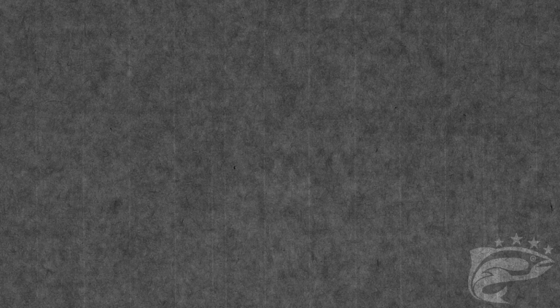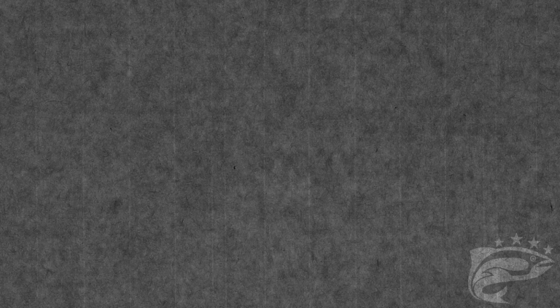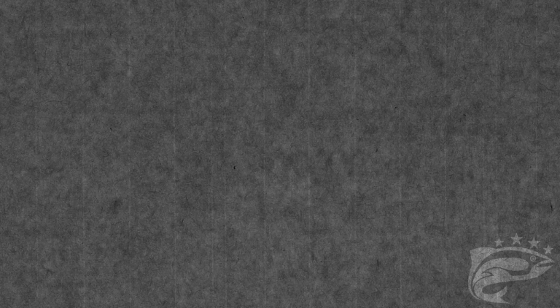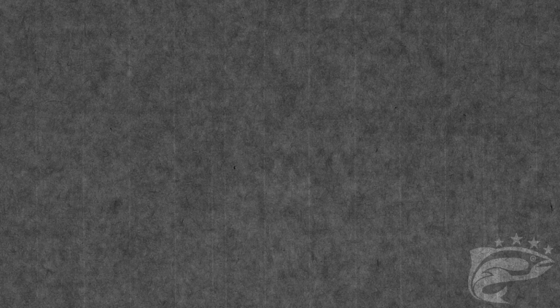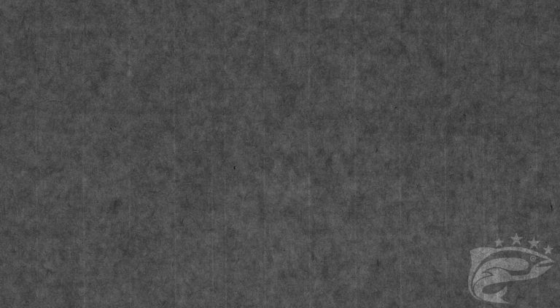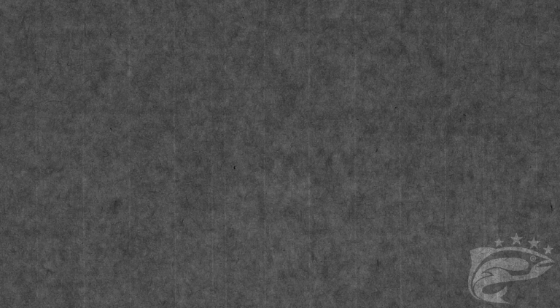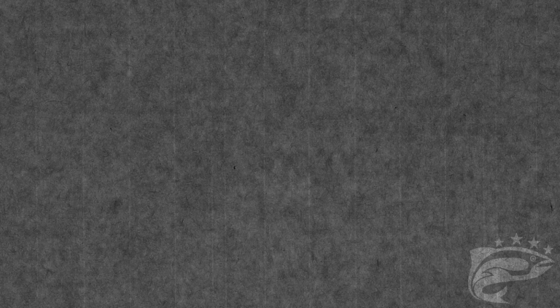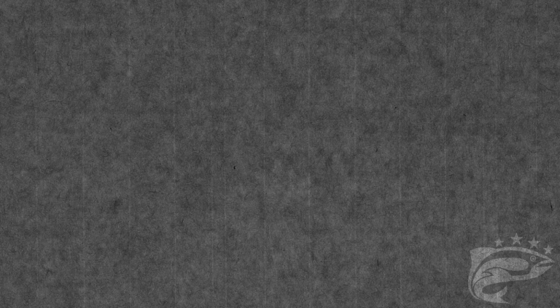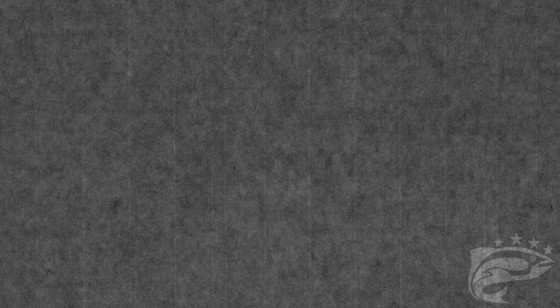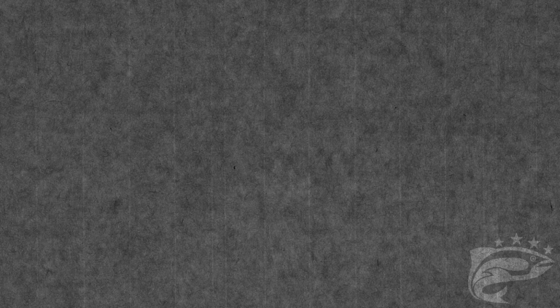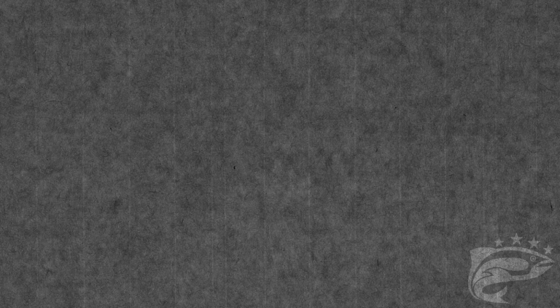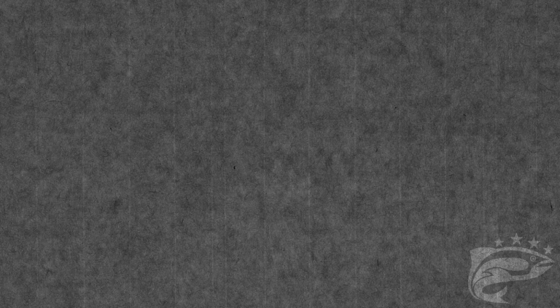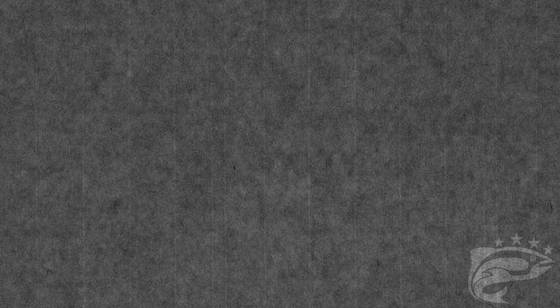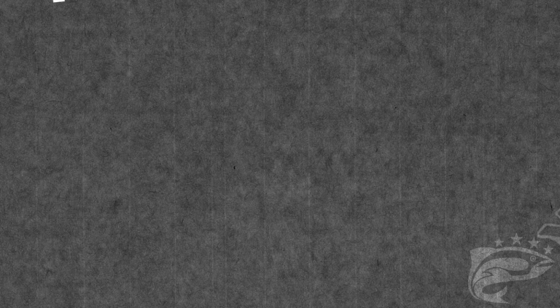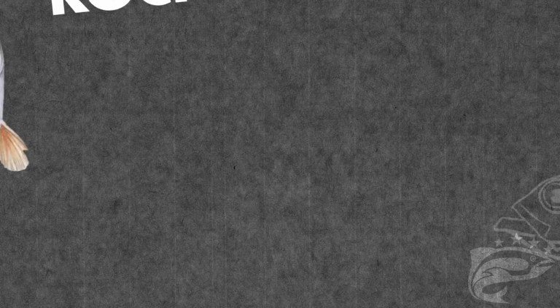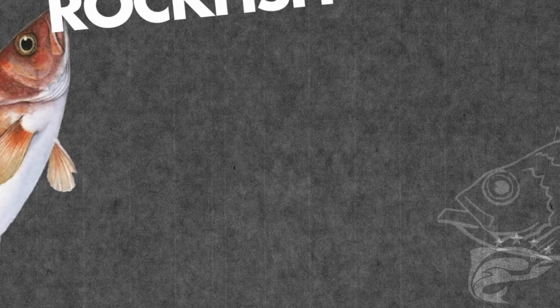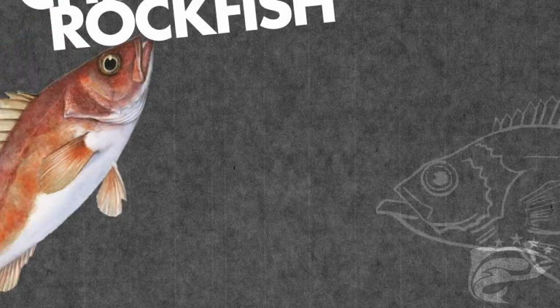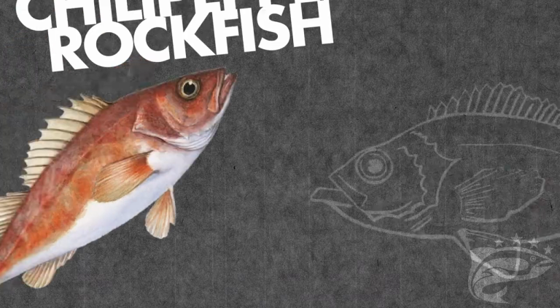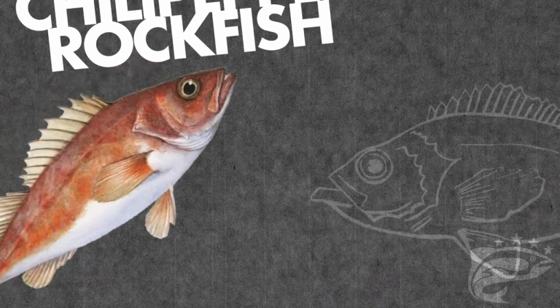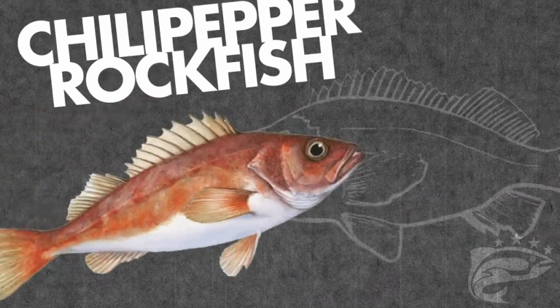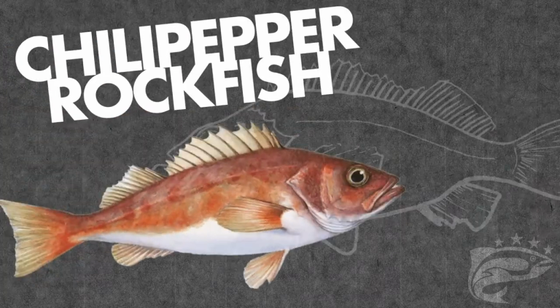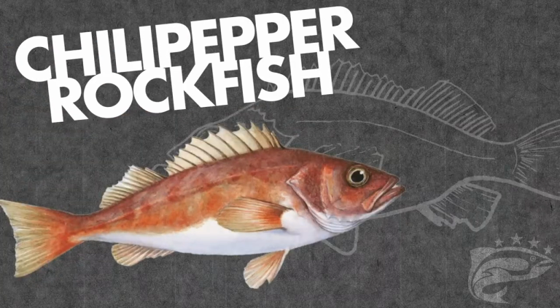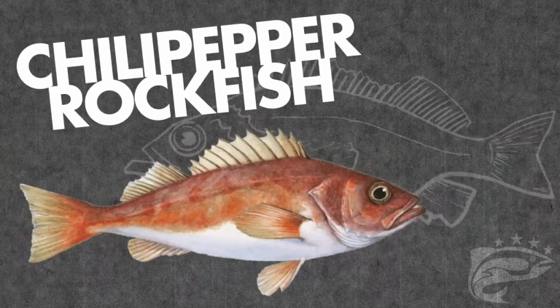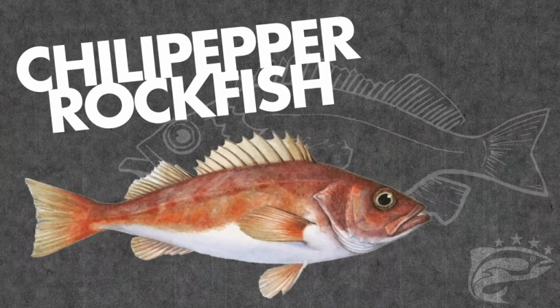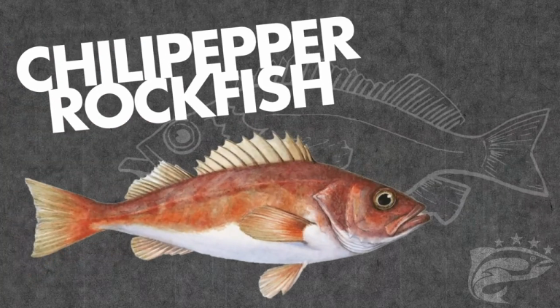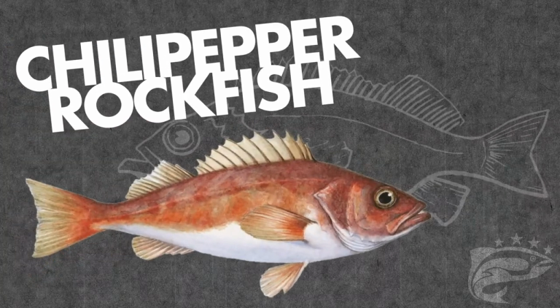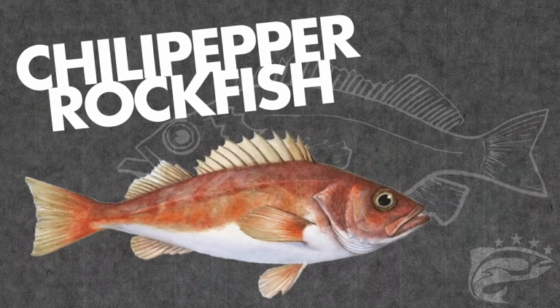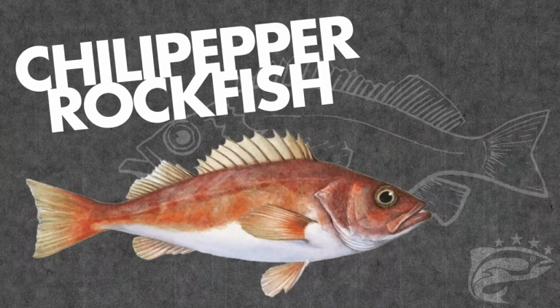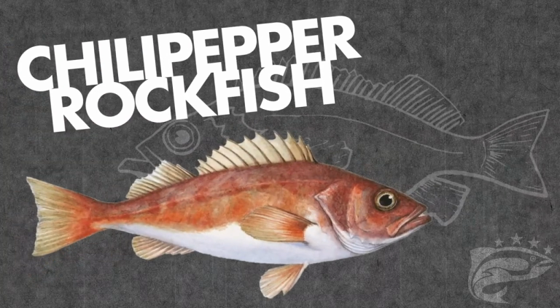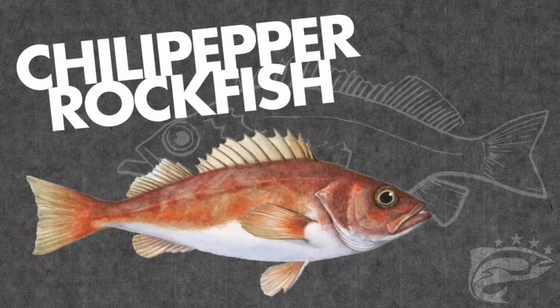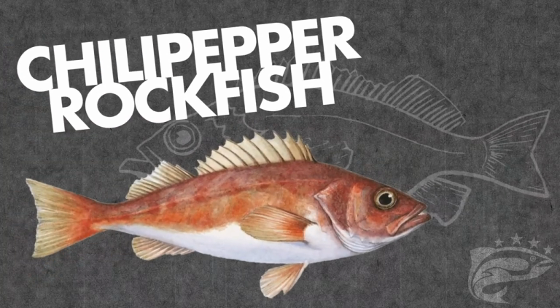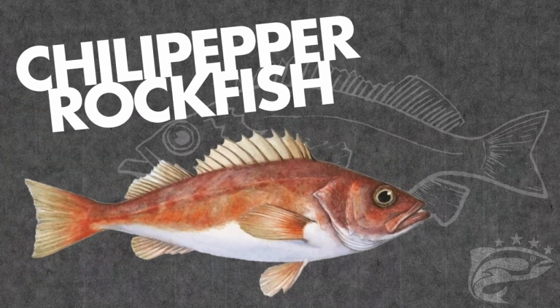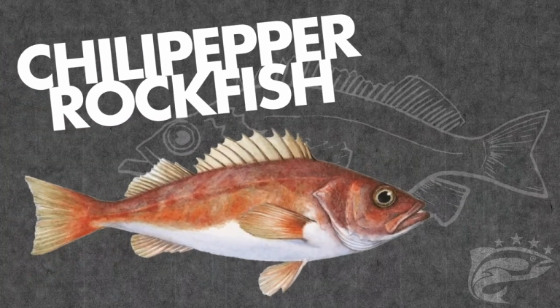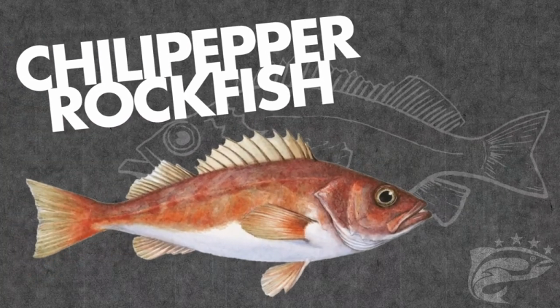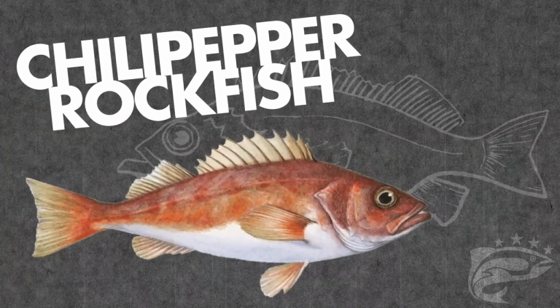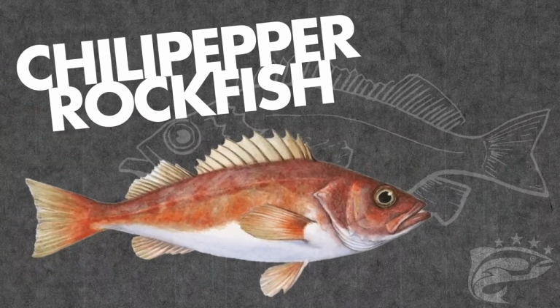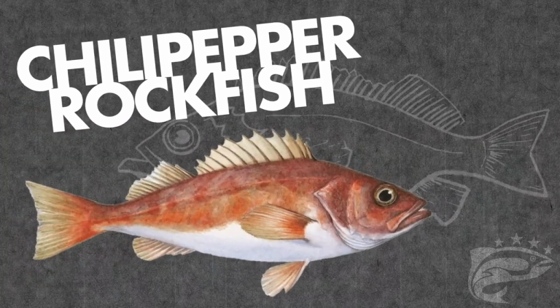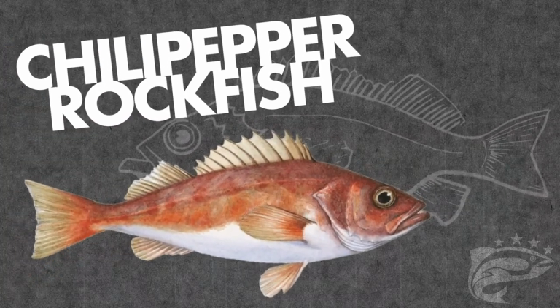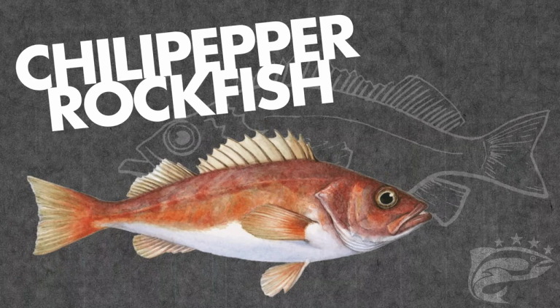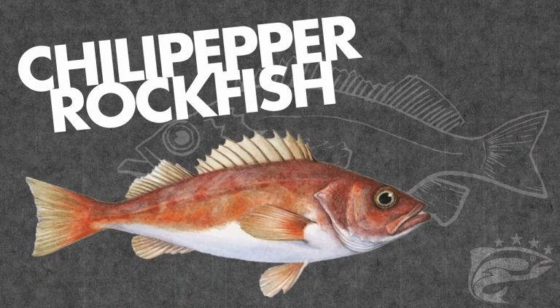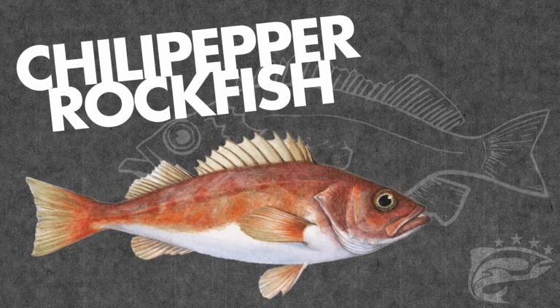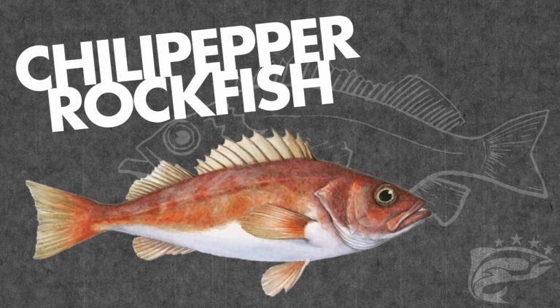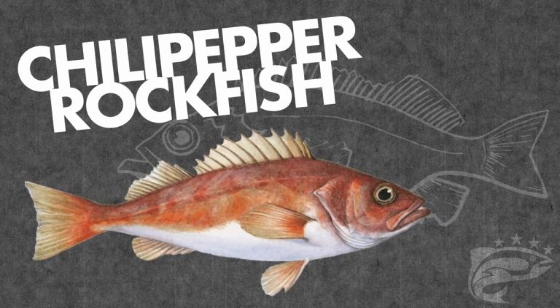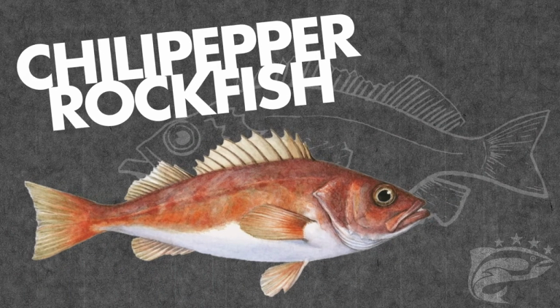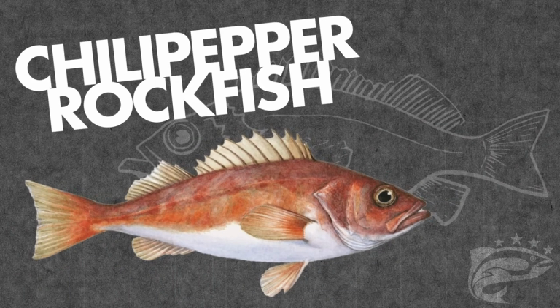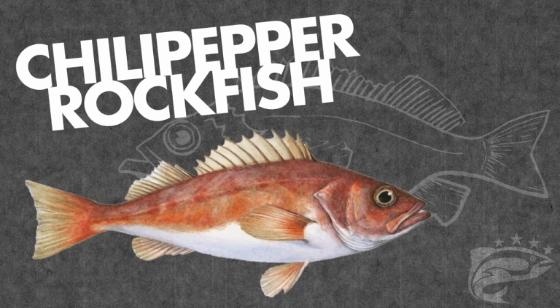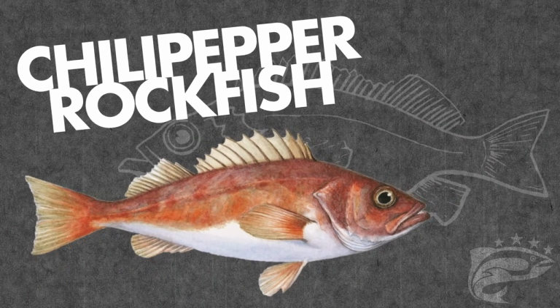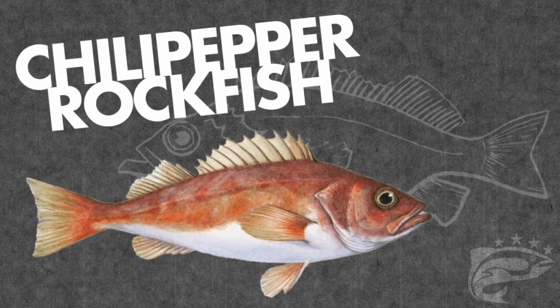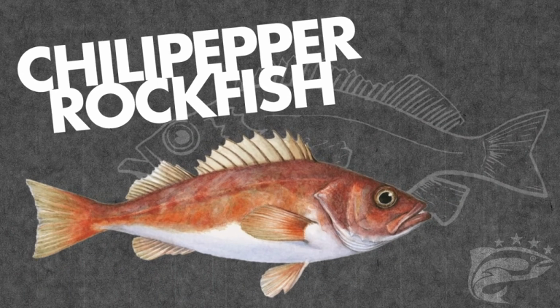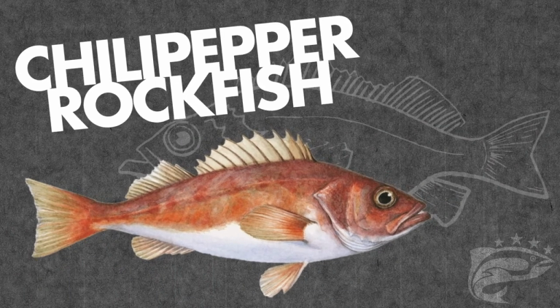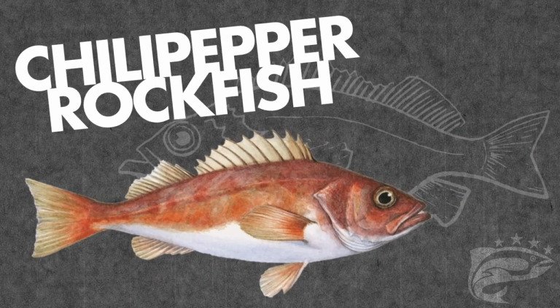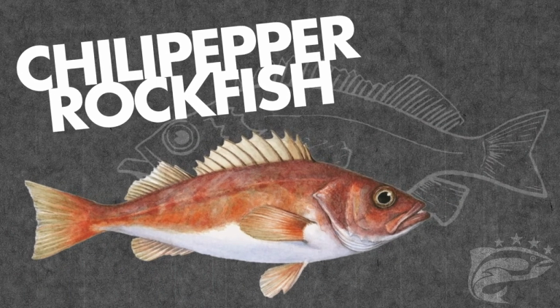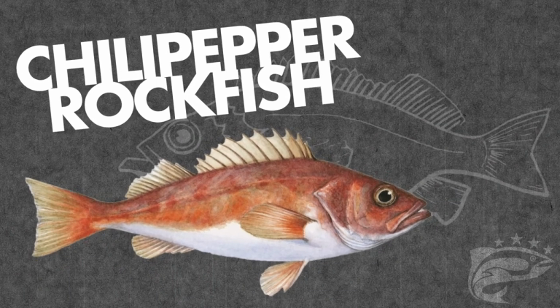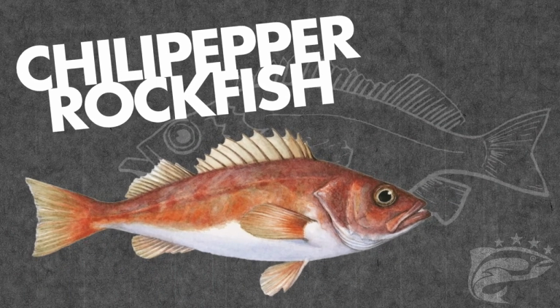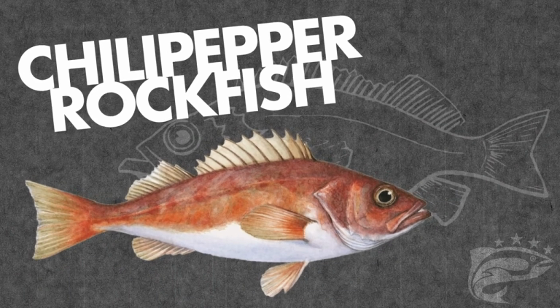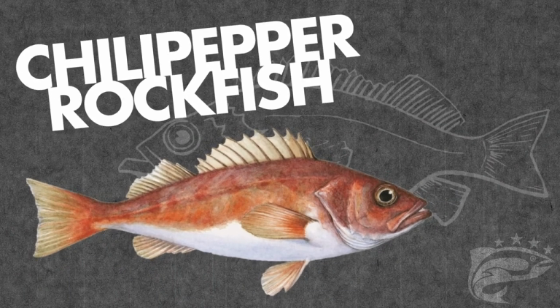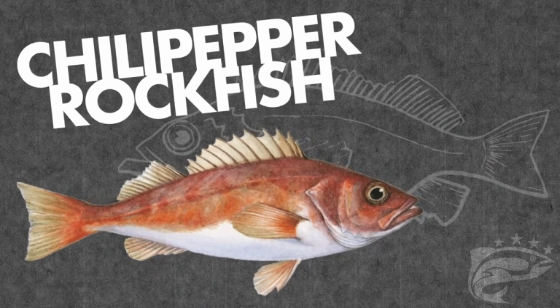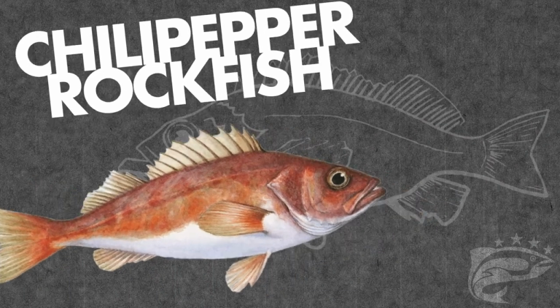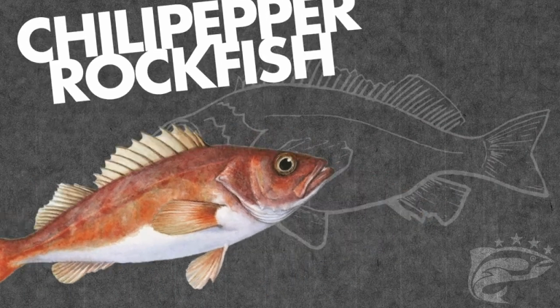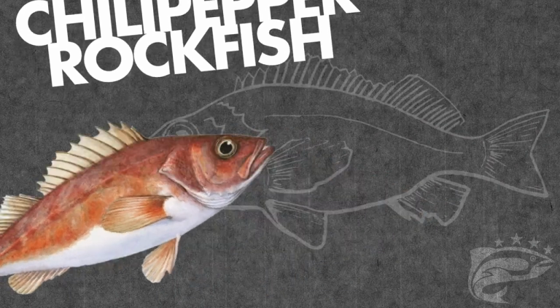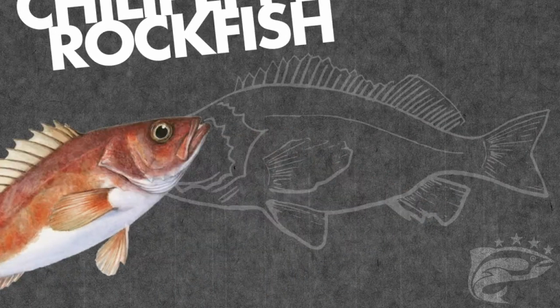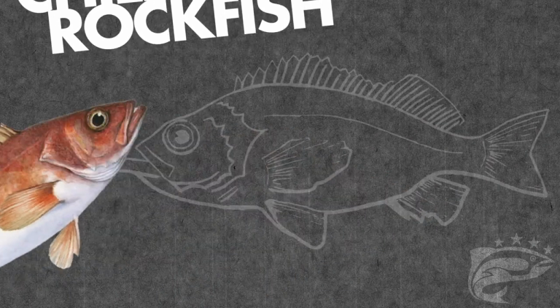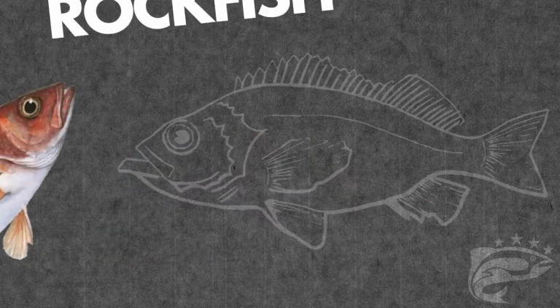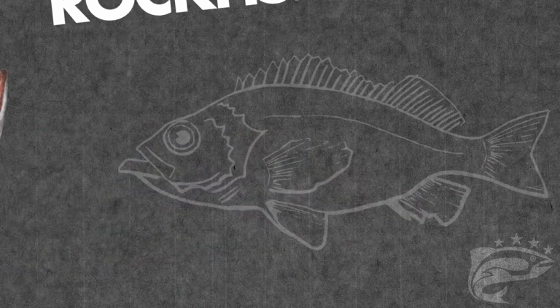Hello and welcome to another video in the Four Star Seafood Fish Breakdown video series. Today we will be deconstructing a chili pepper rockfish.